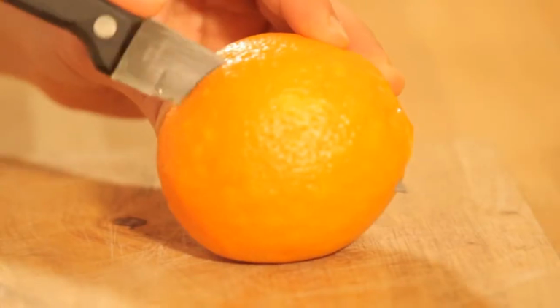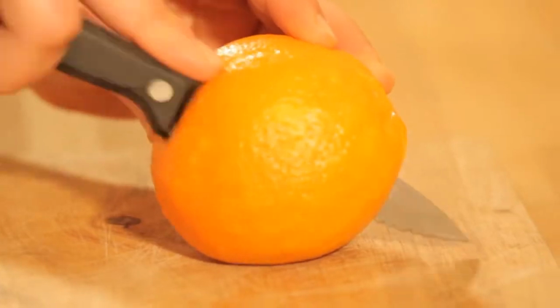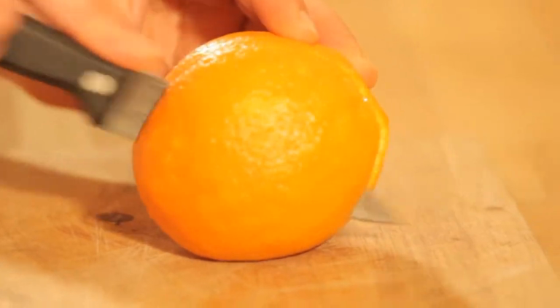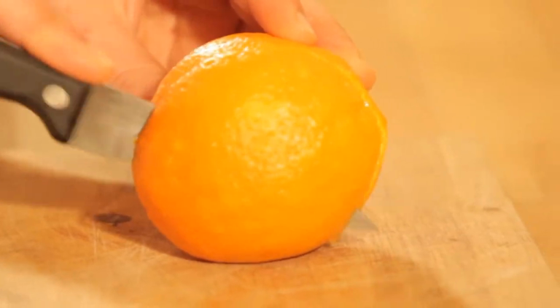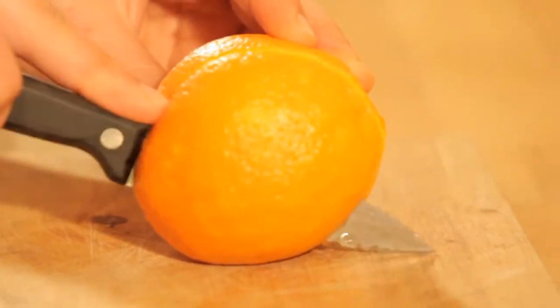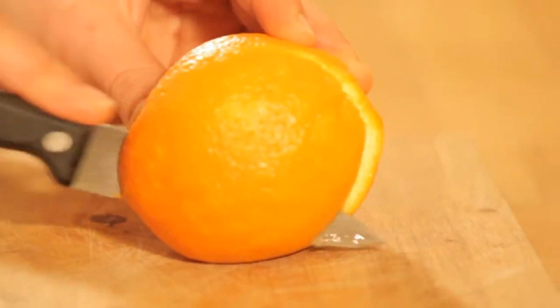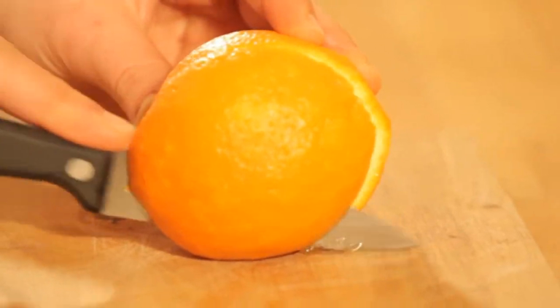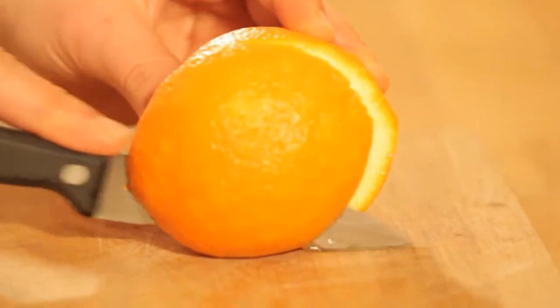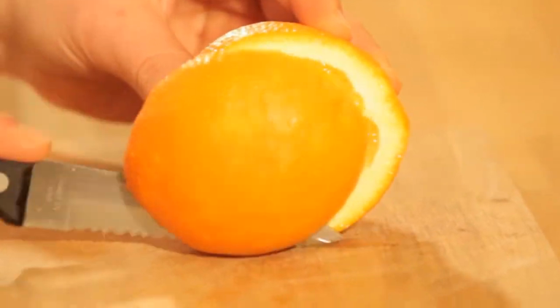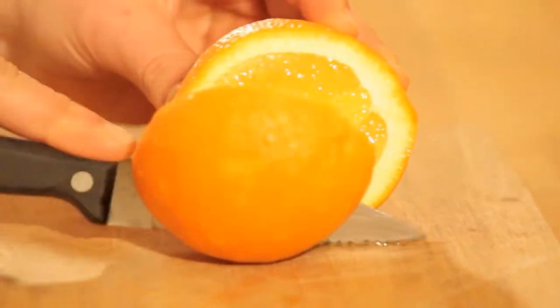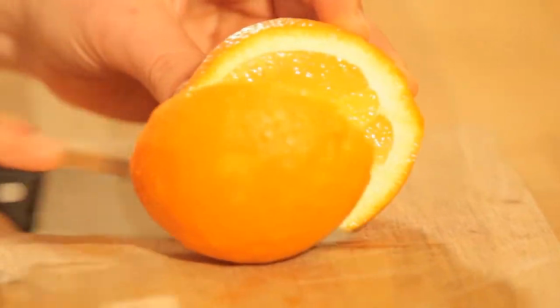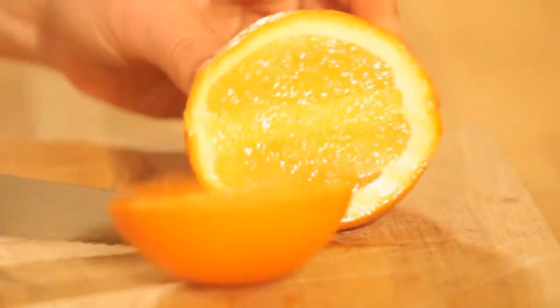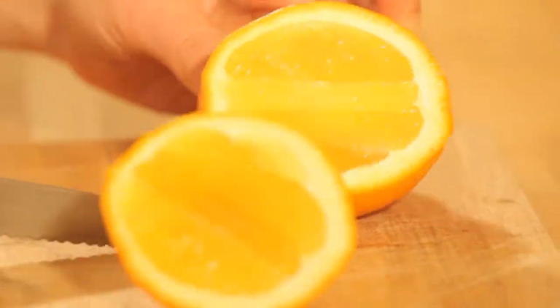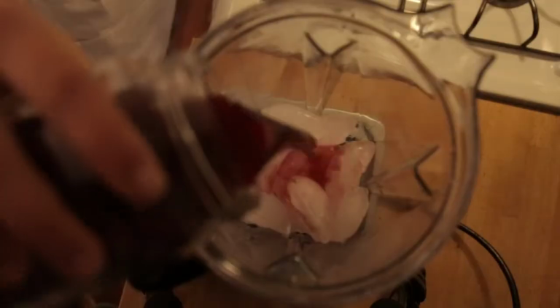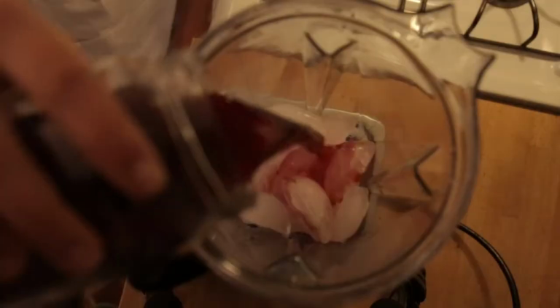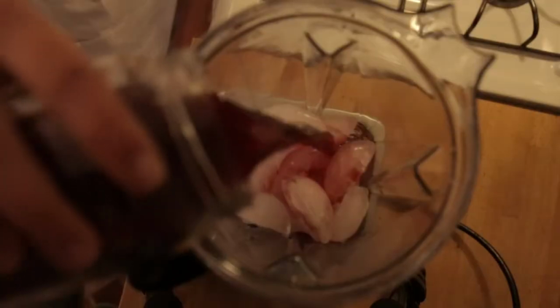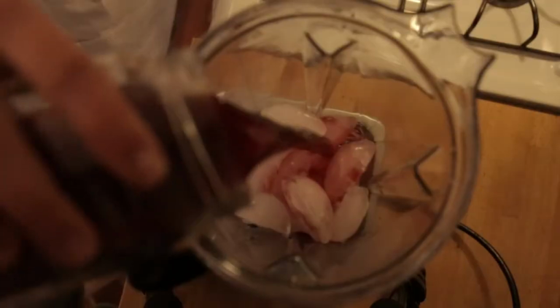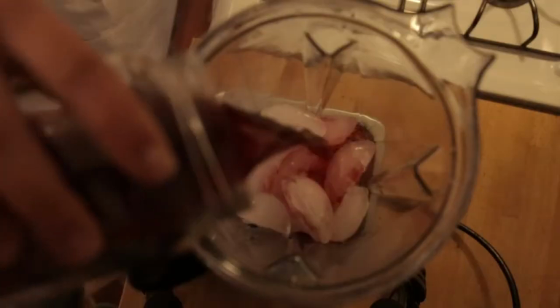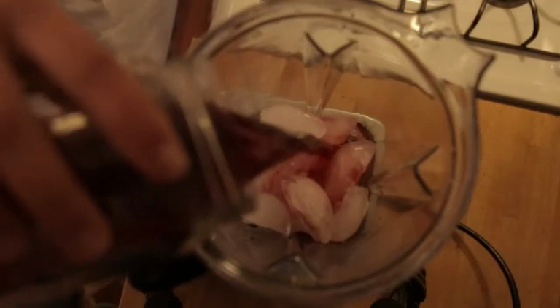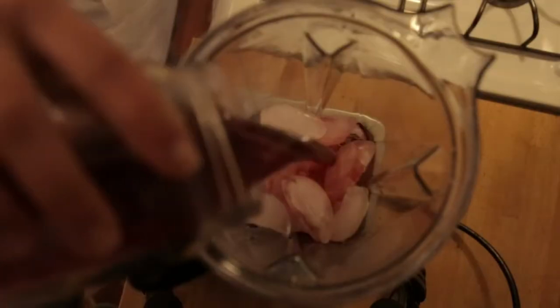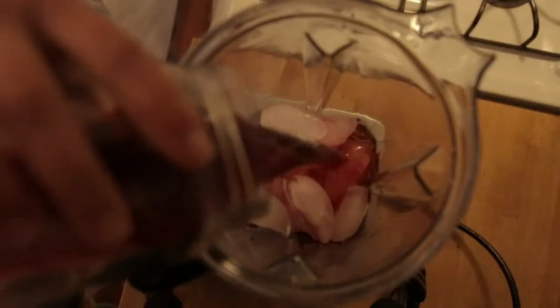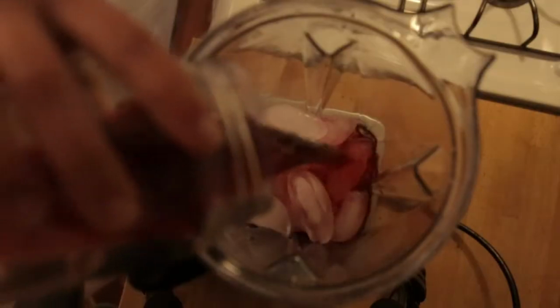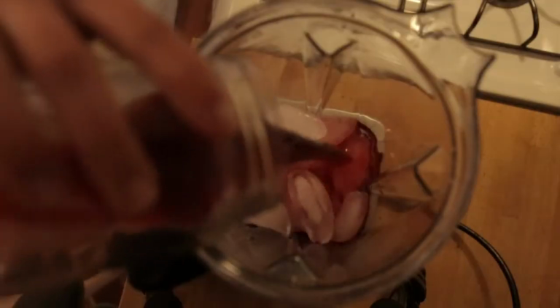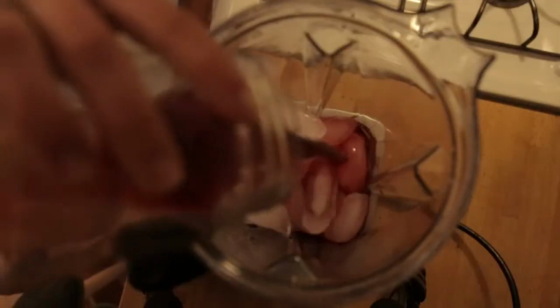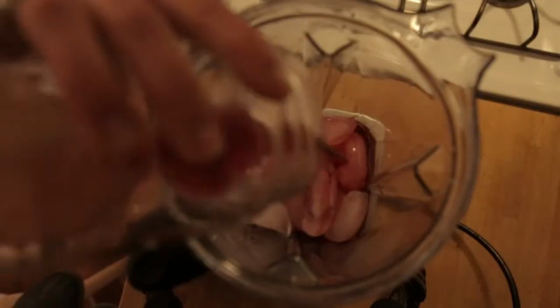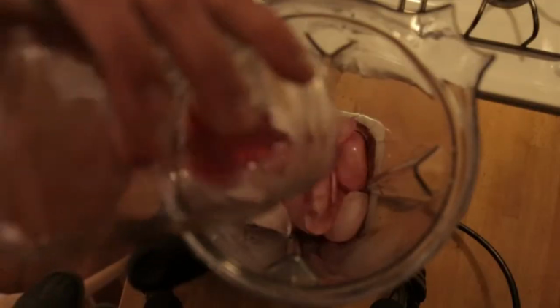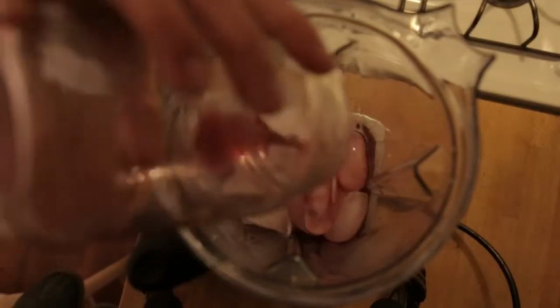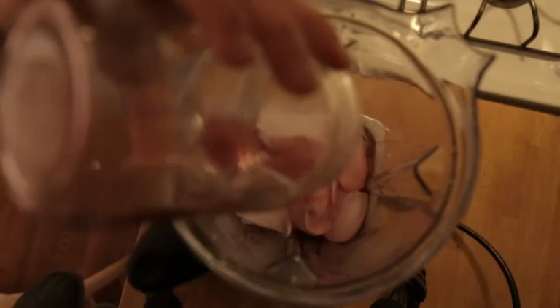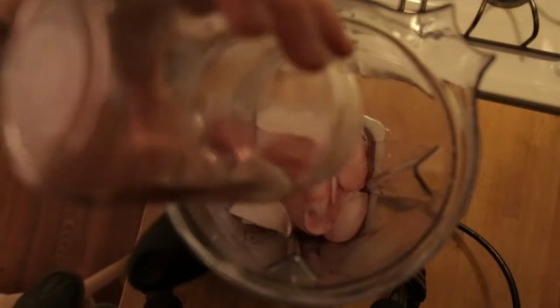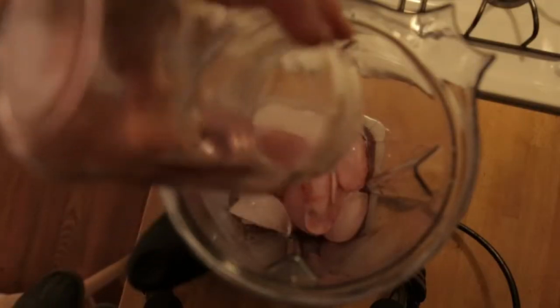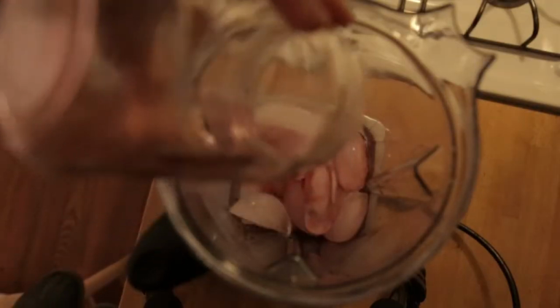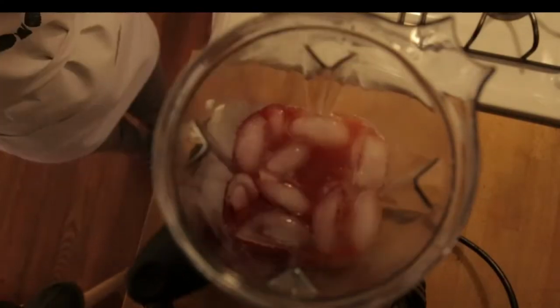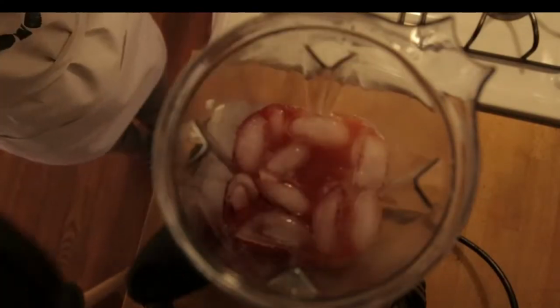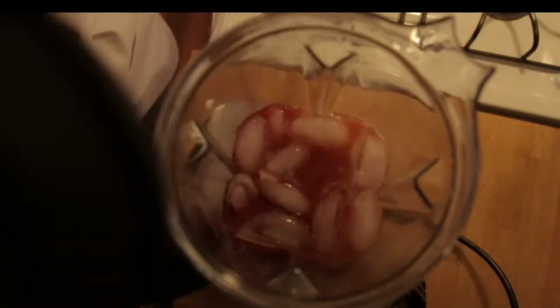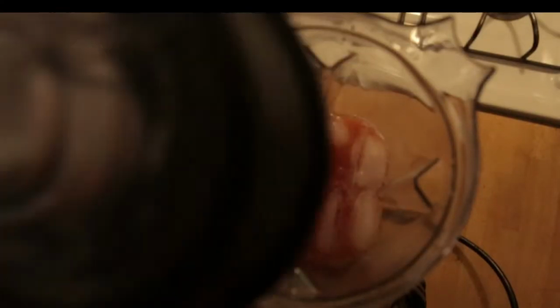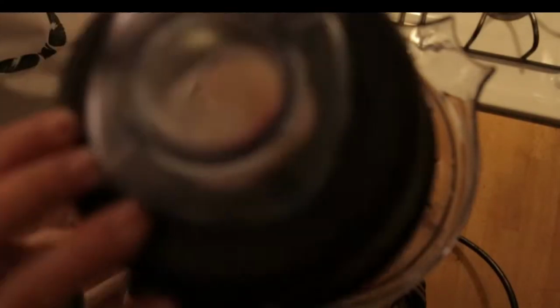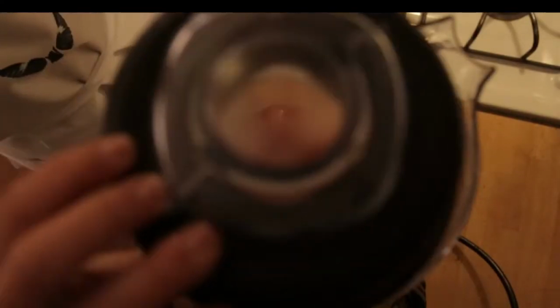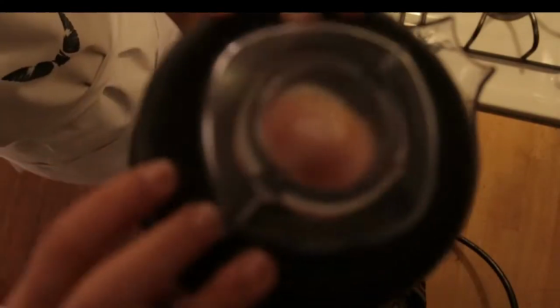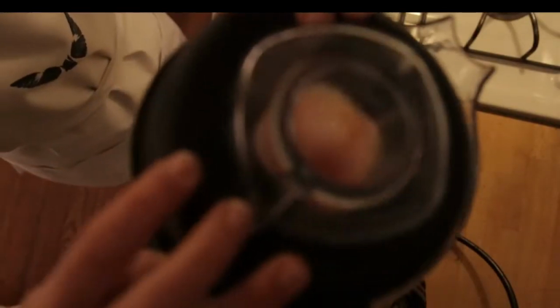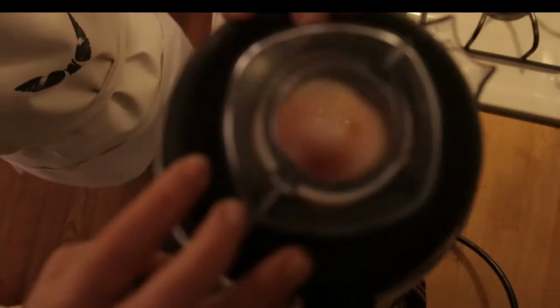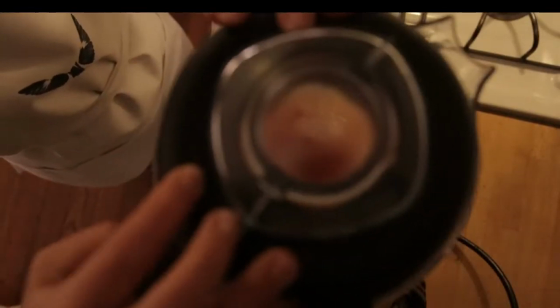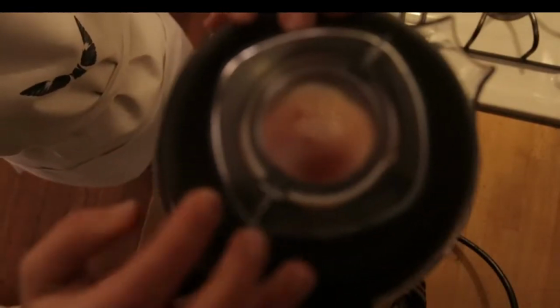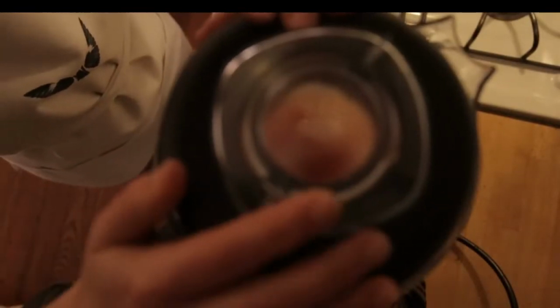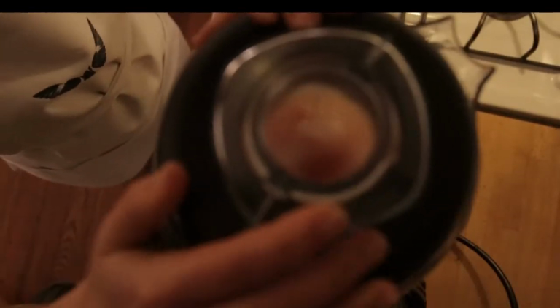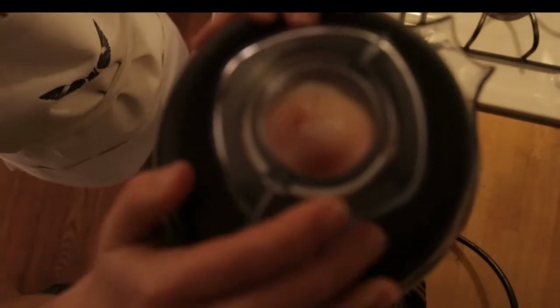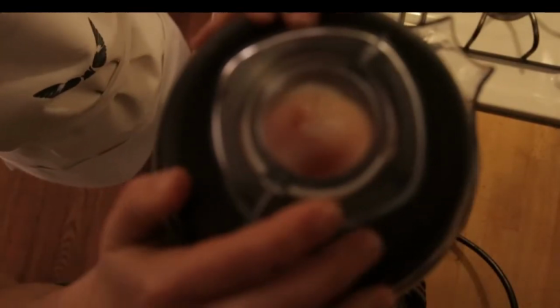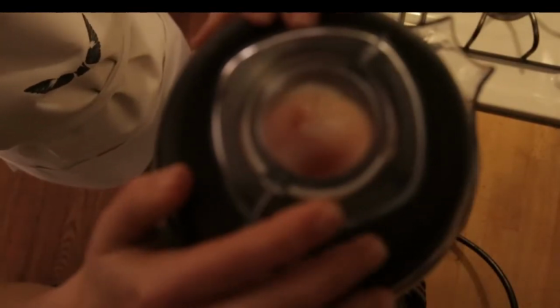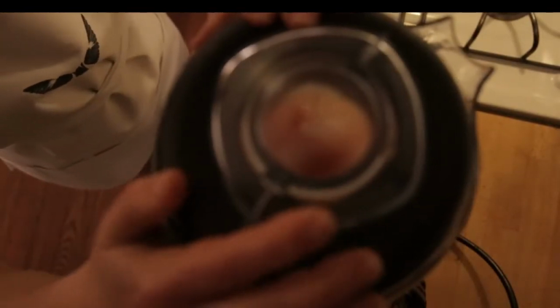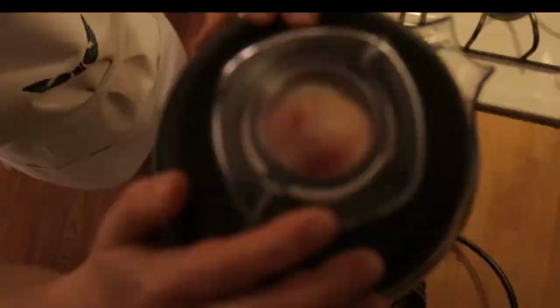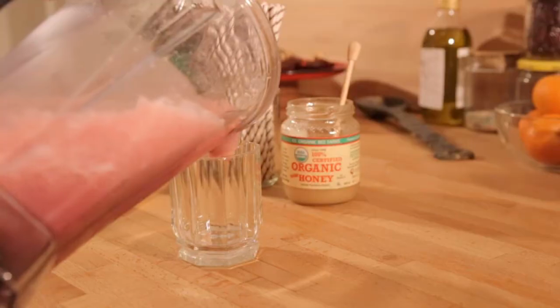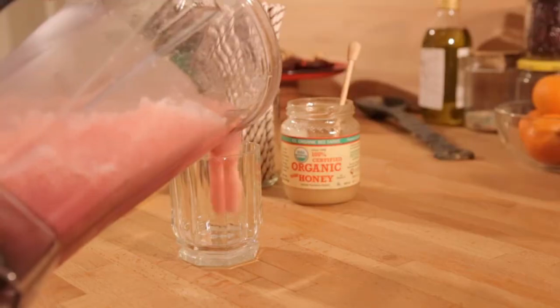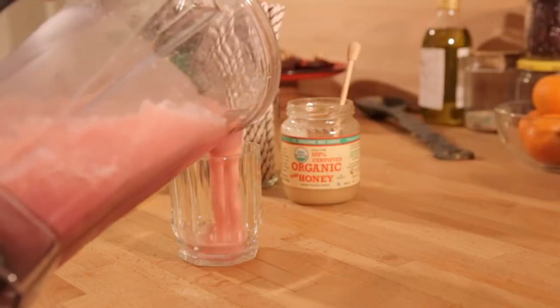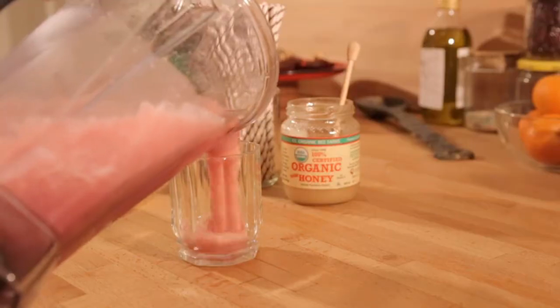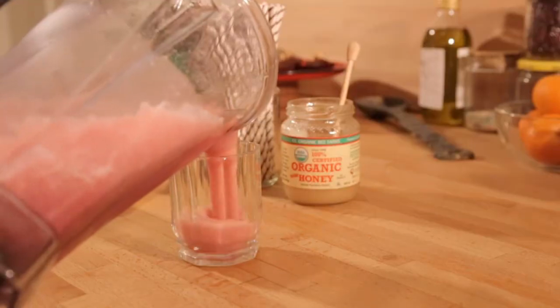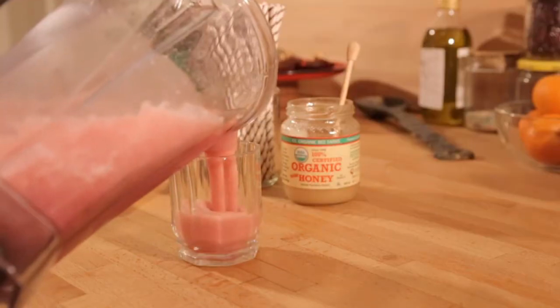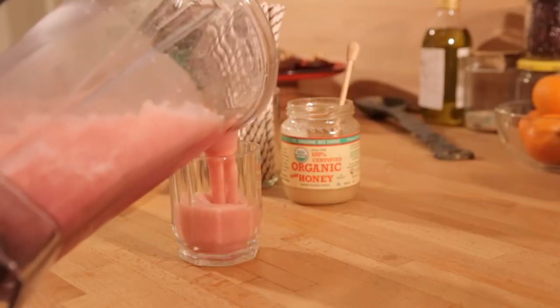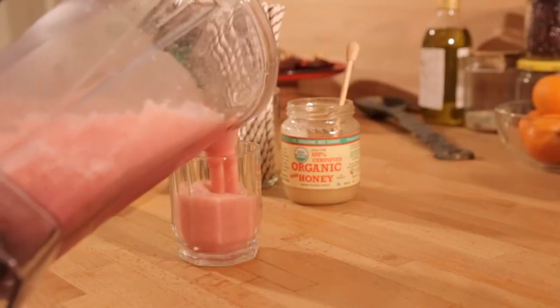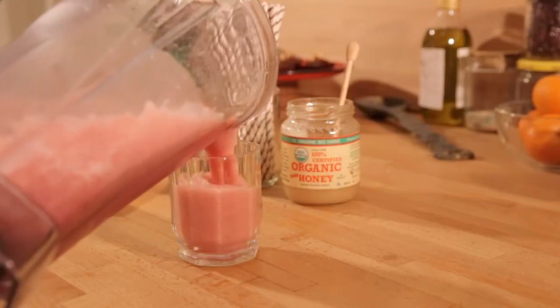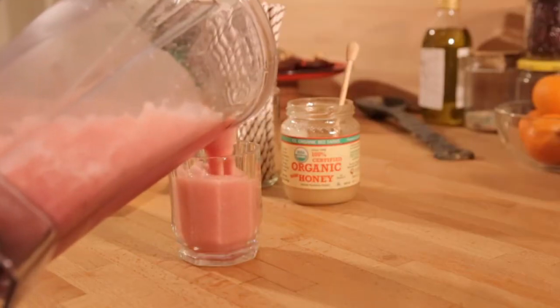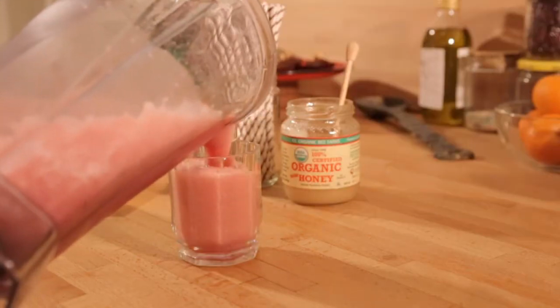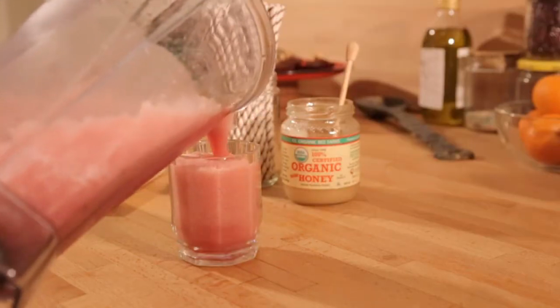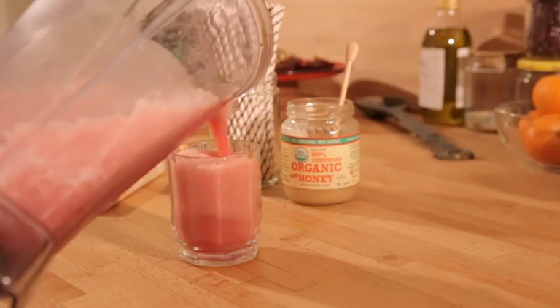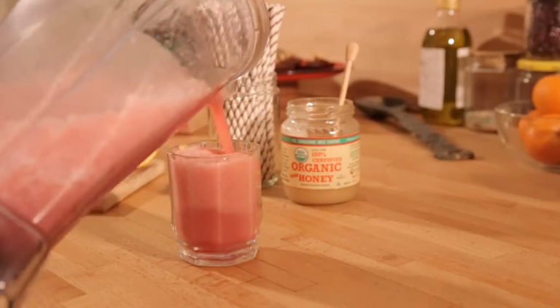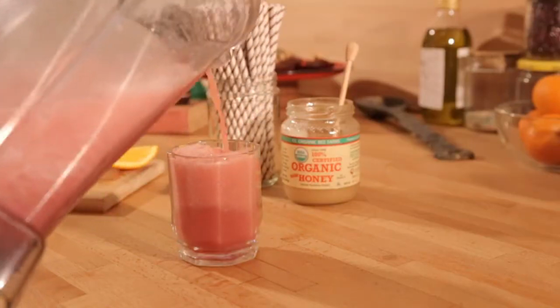And finally we're going to make an orange pomegranate ice. It doesn't represent wealth, but it tastes really good.